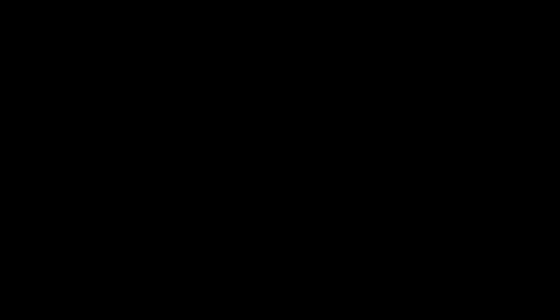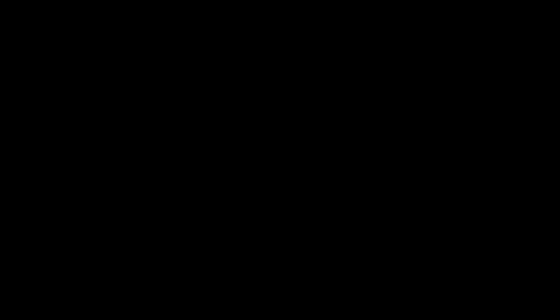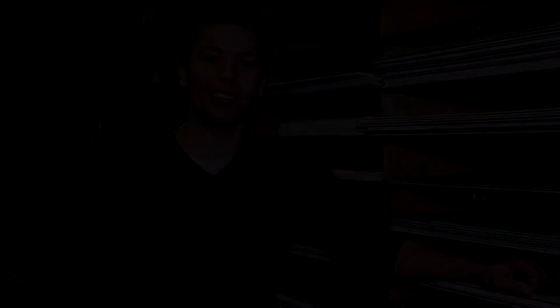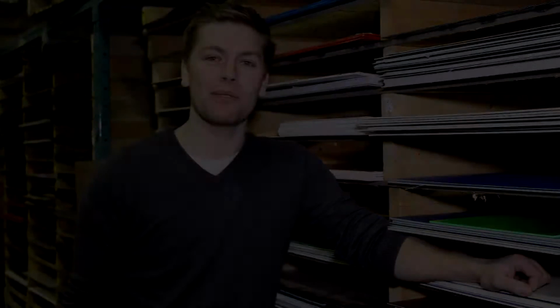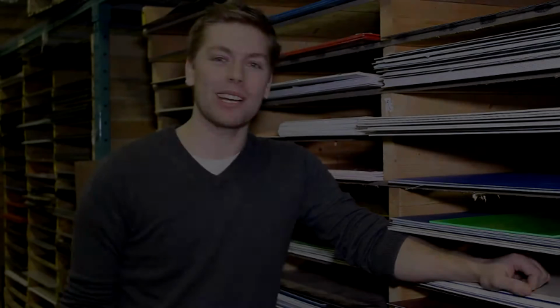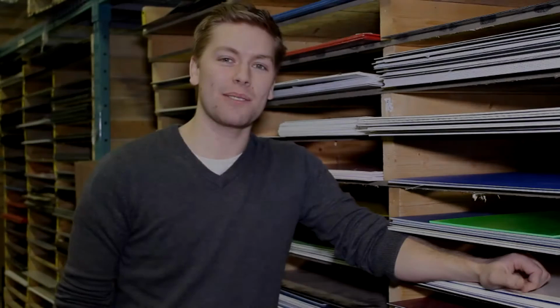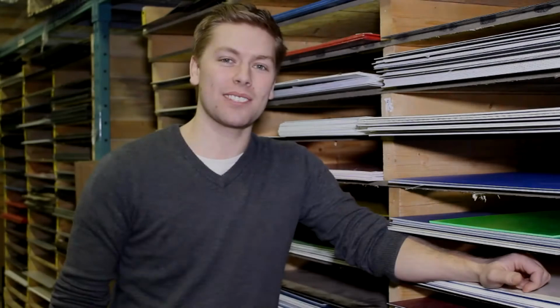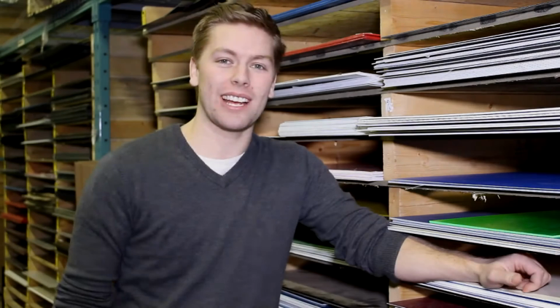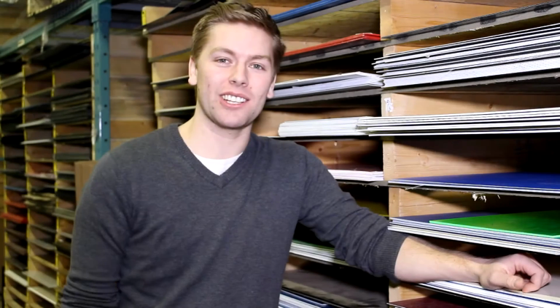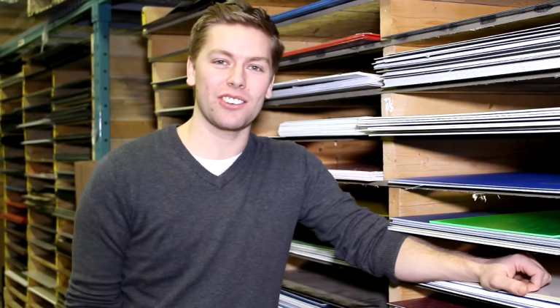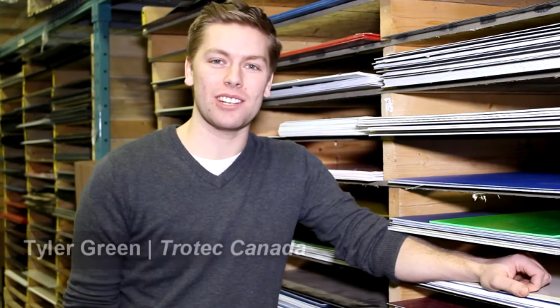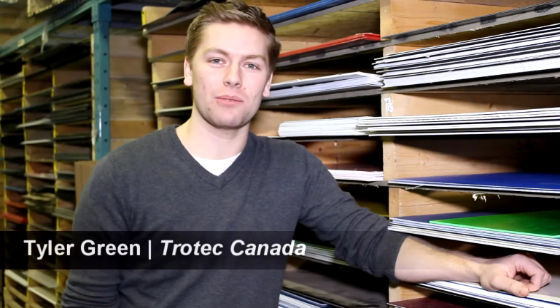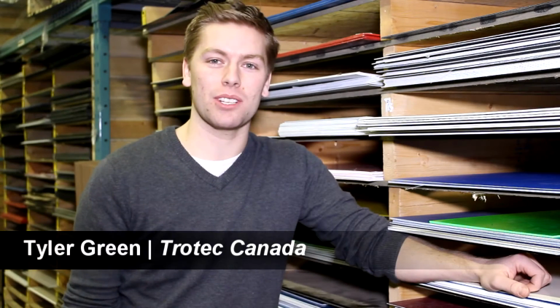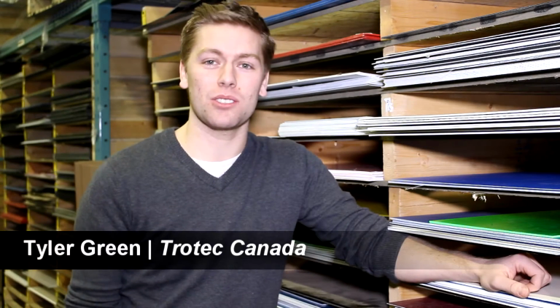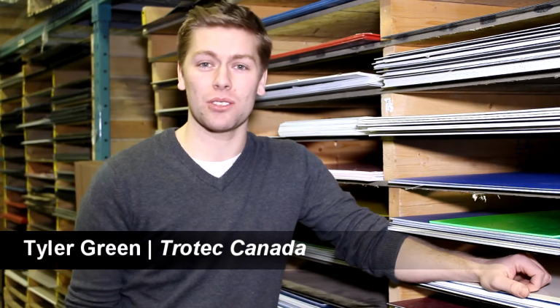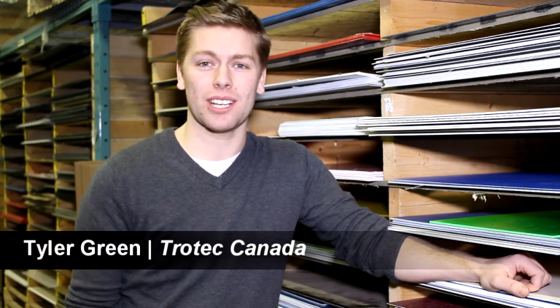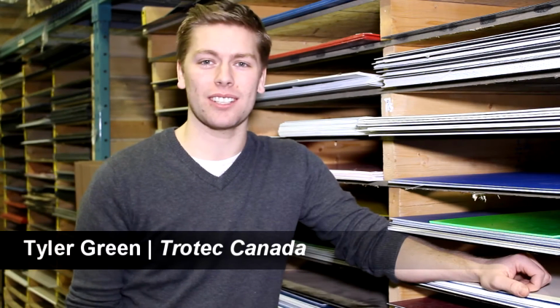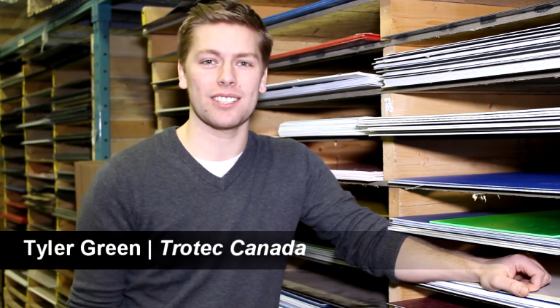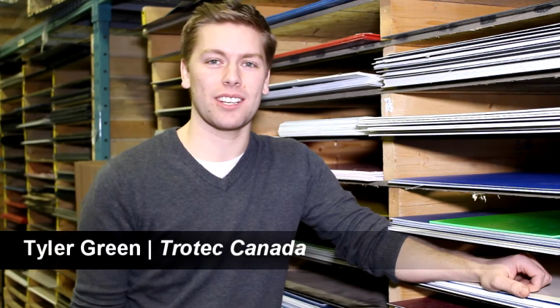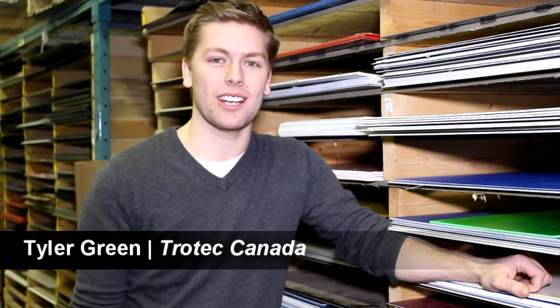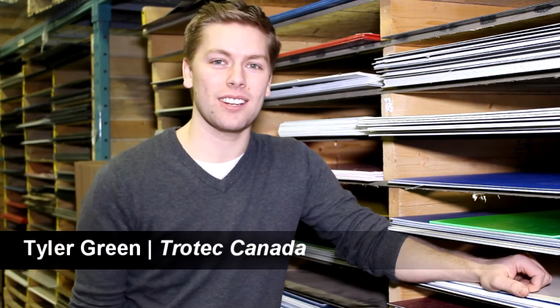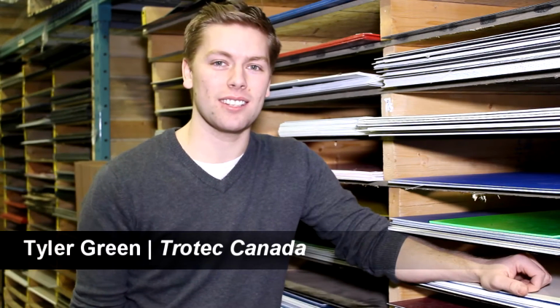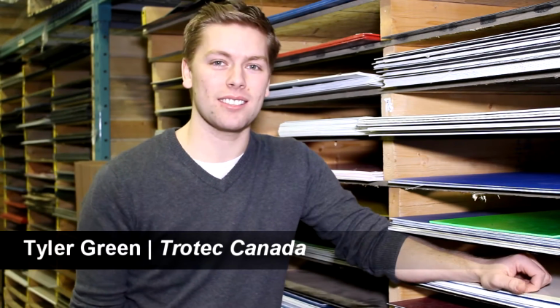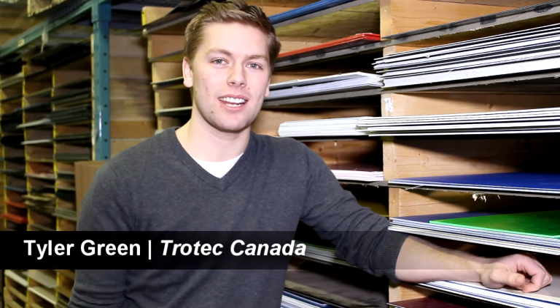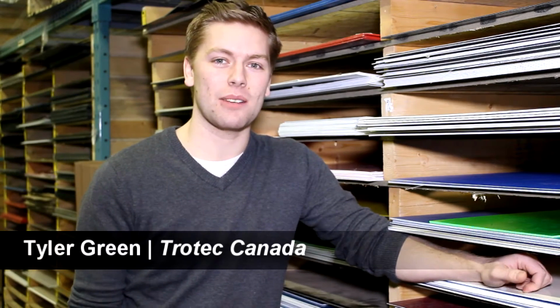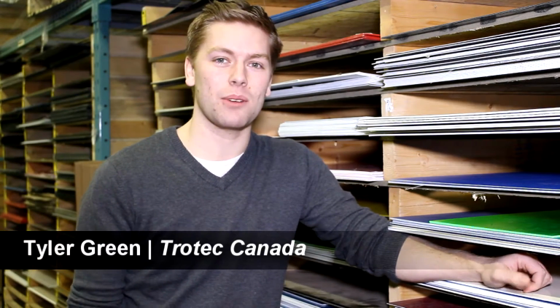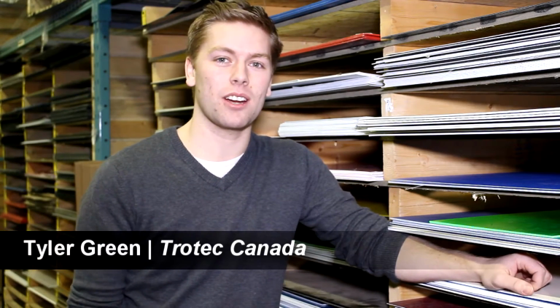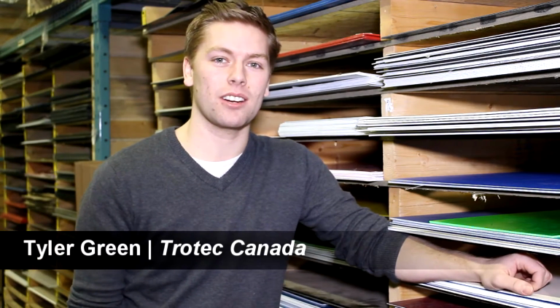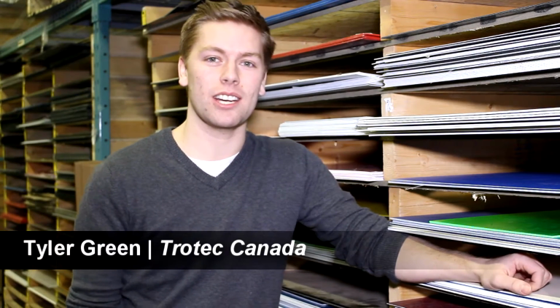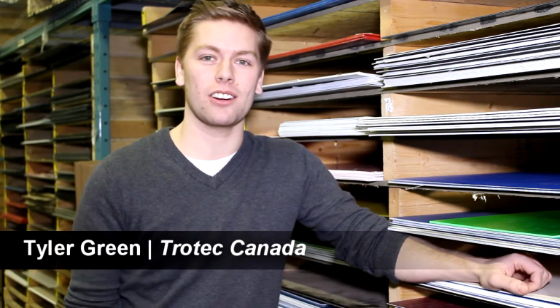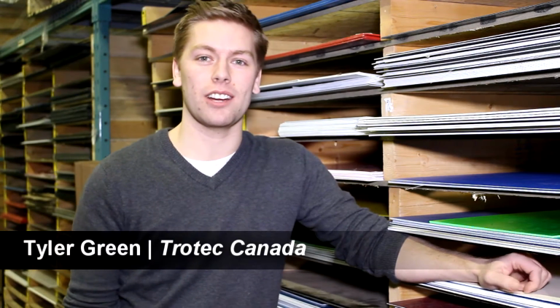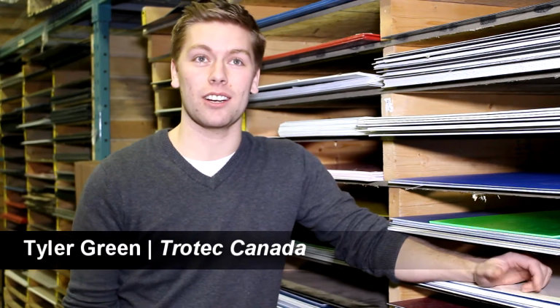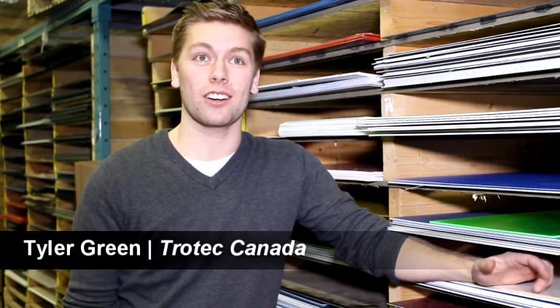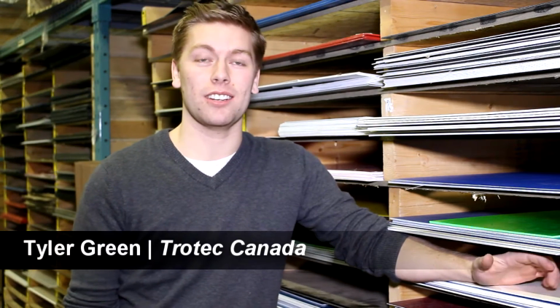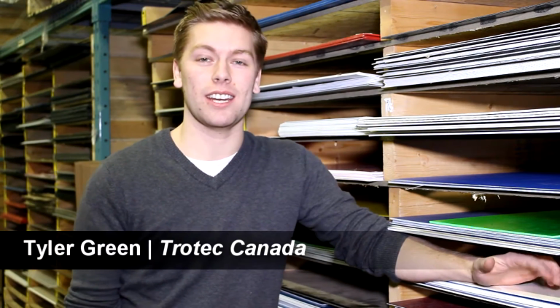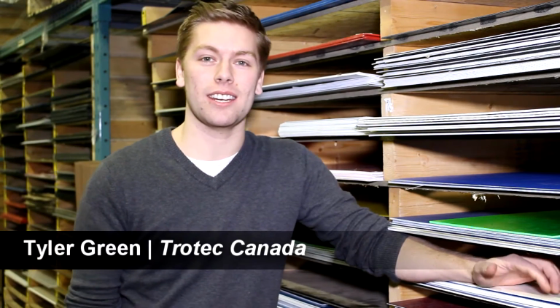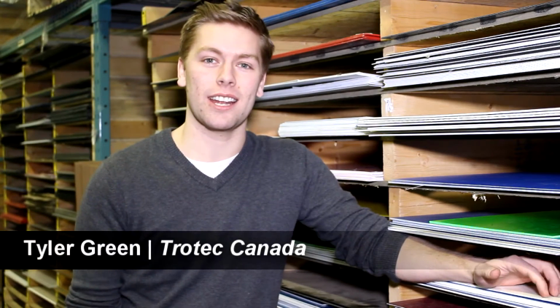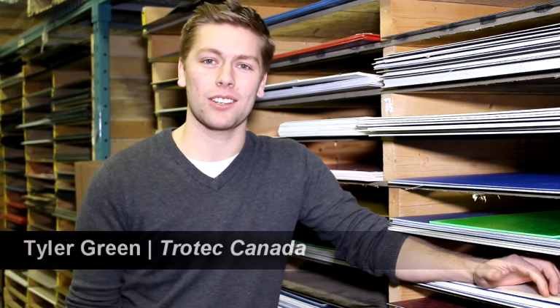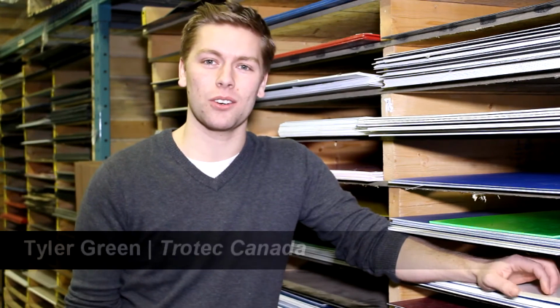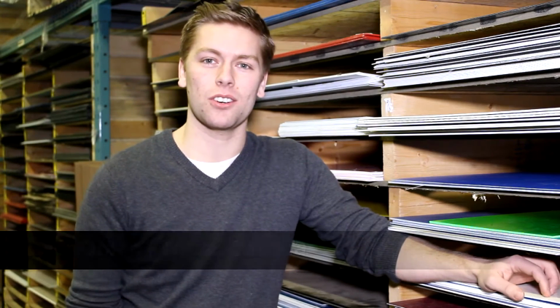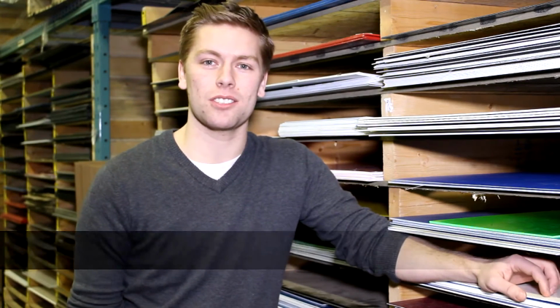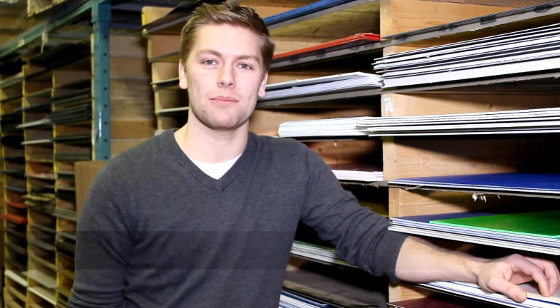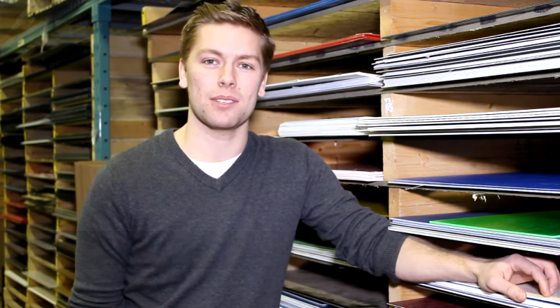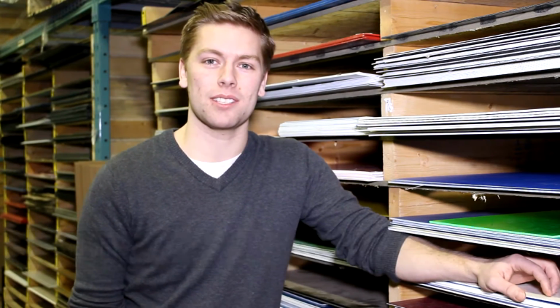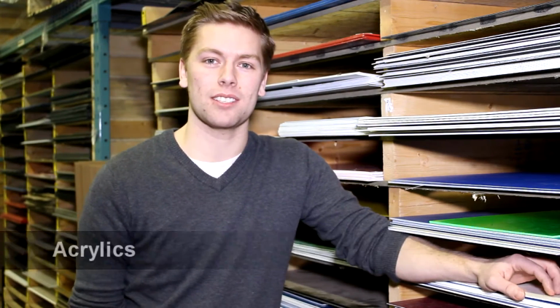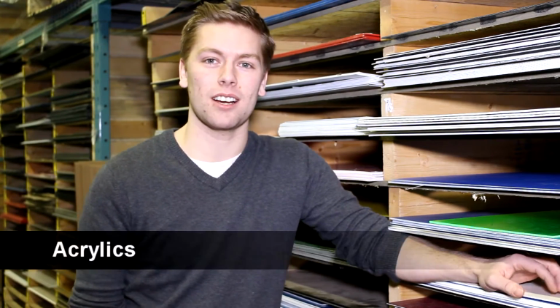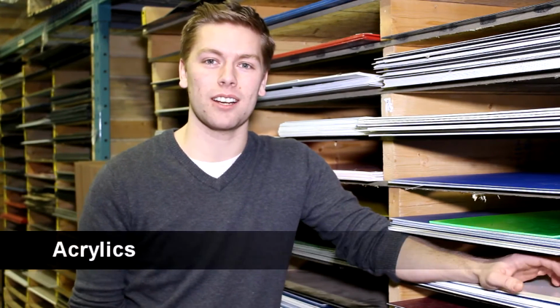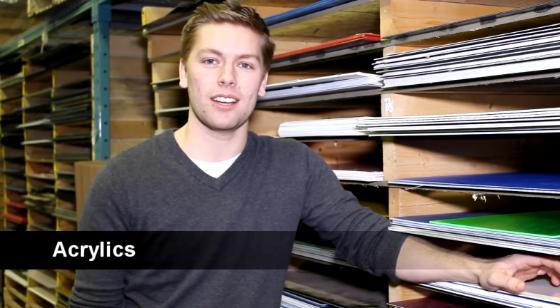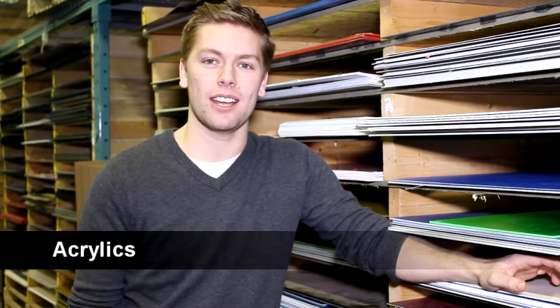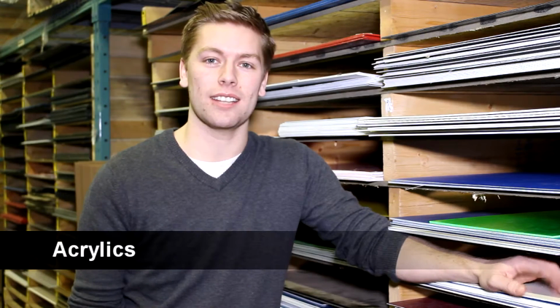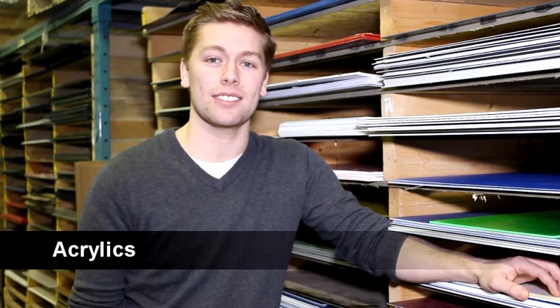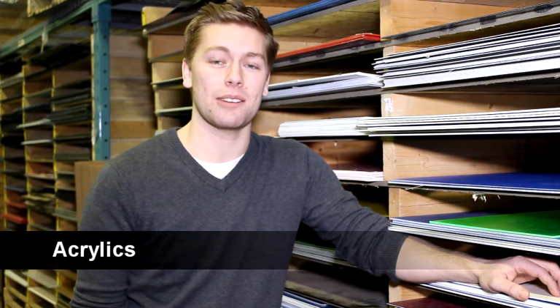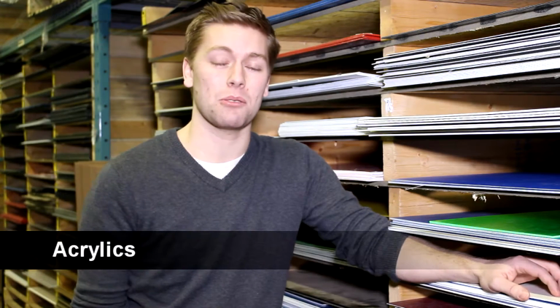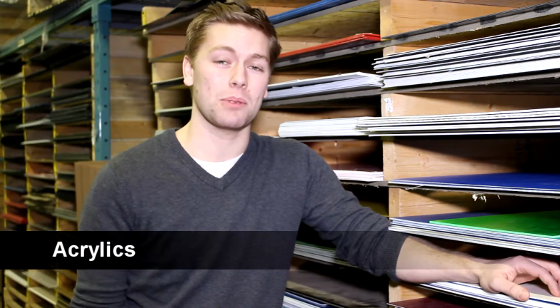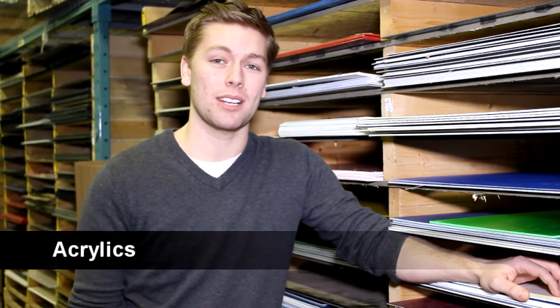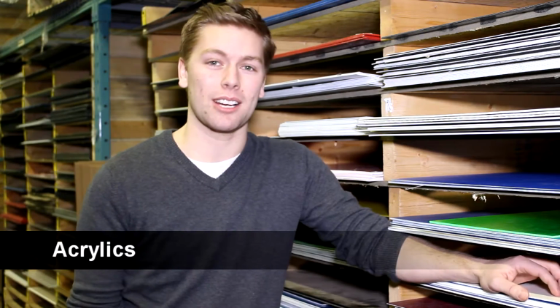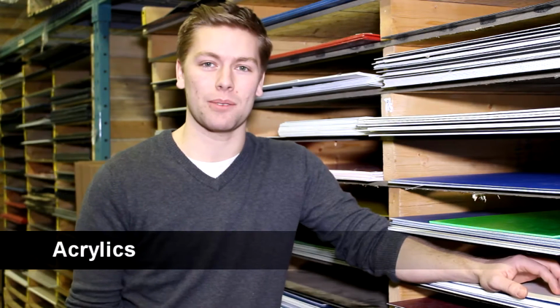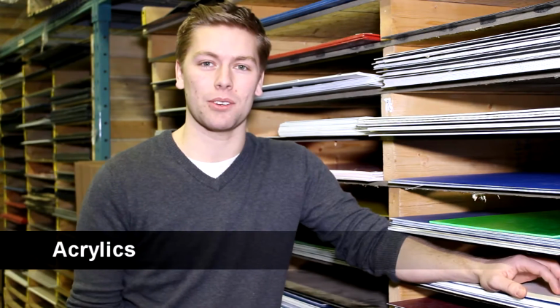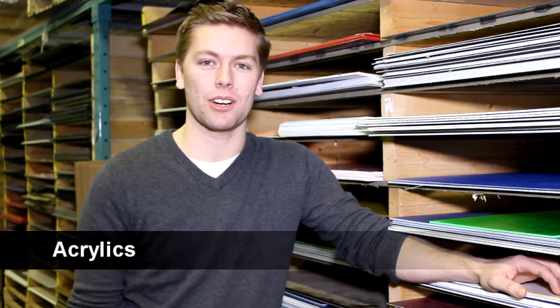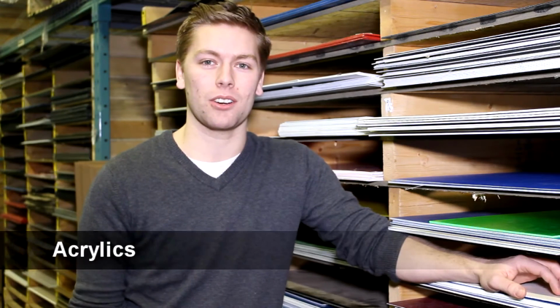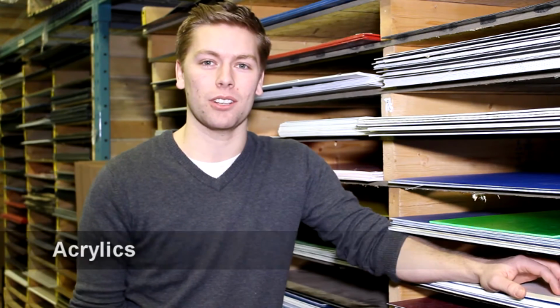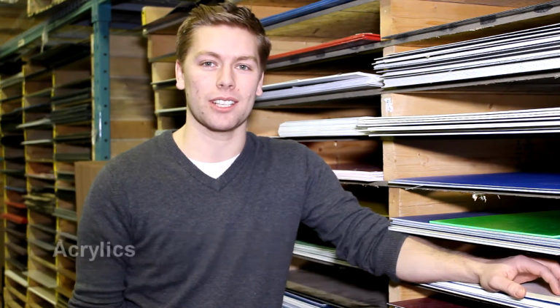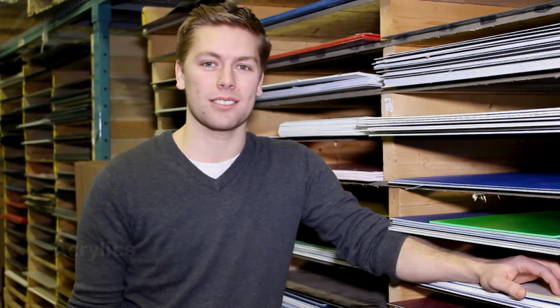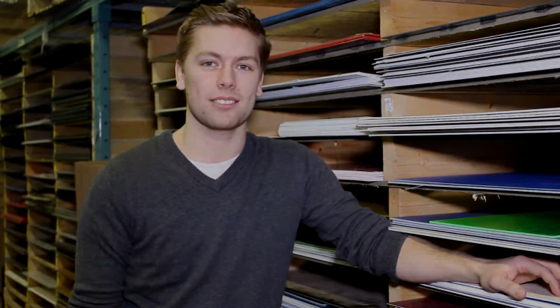Hello, my name is Tyler Green with Chotec Laser Canada. Today we are here in our Canadian headquarters in Mississauga, and today we'll be talking about our acrylics.